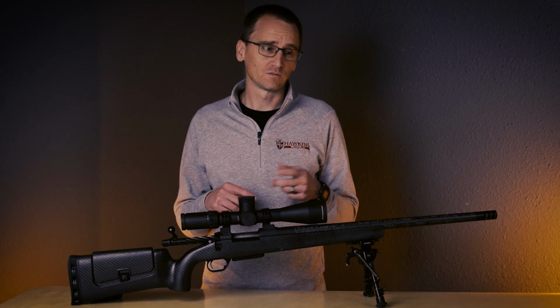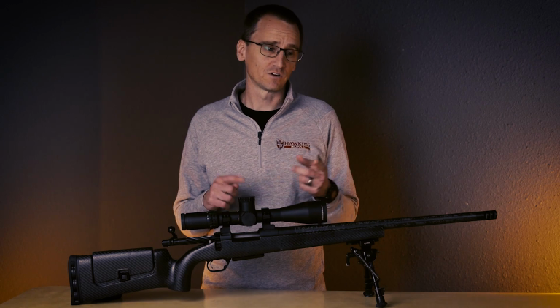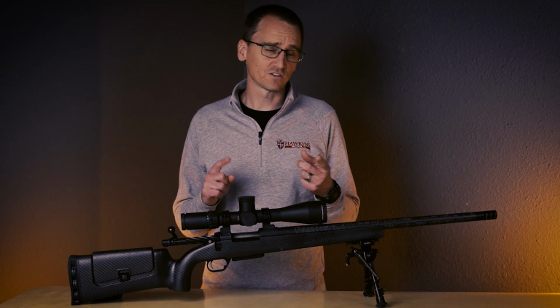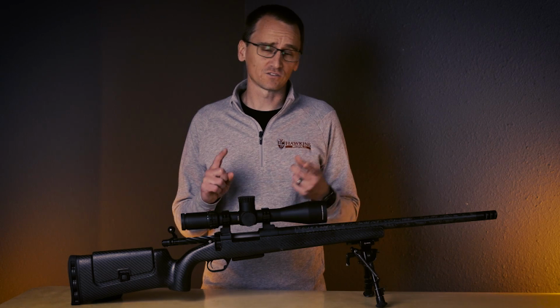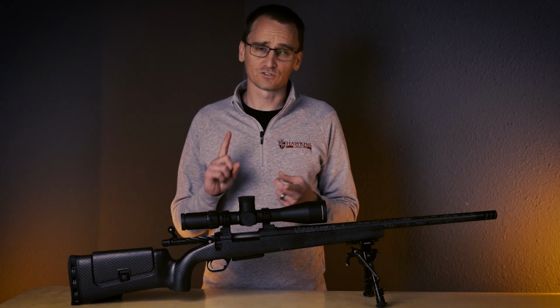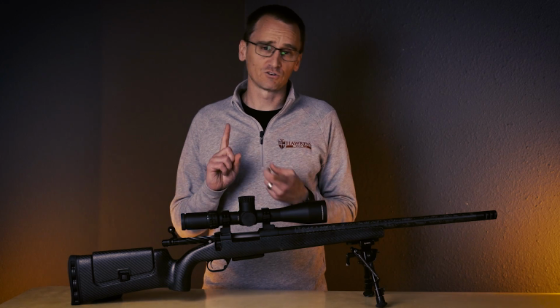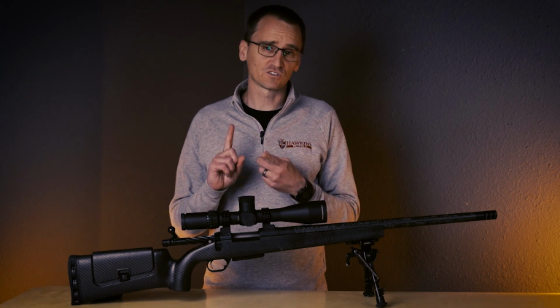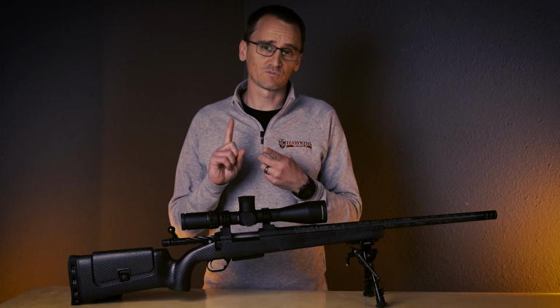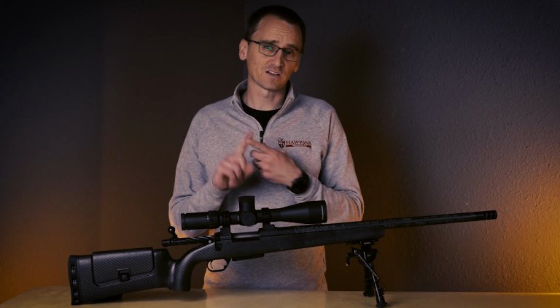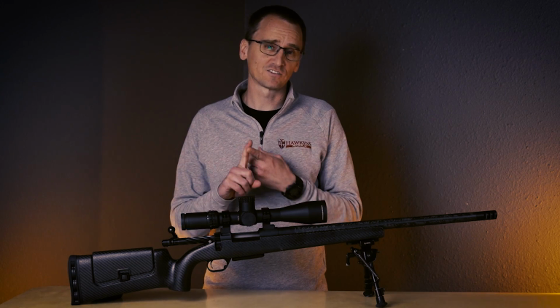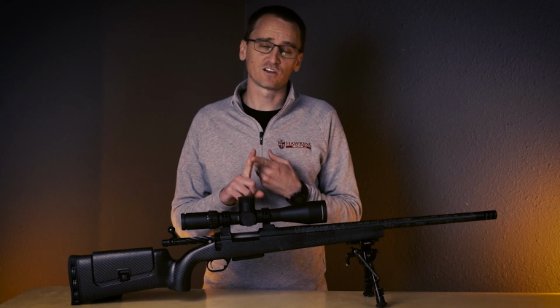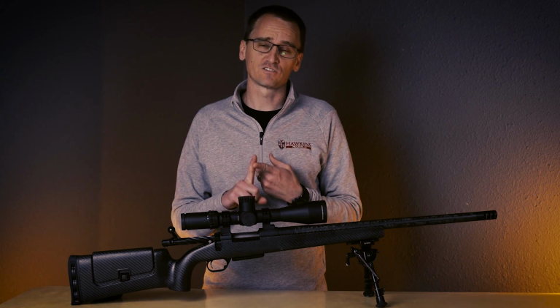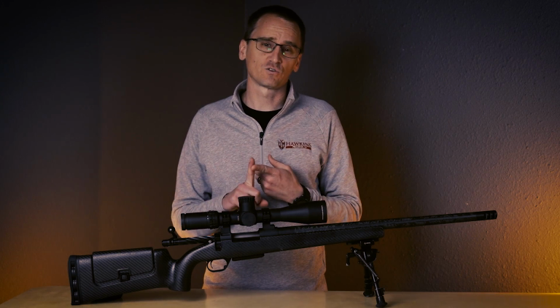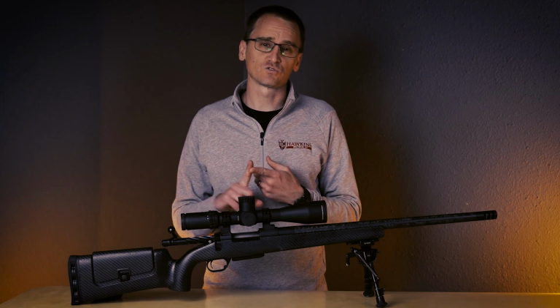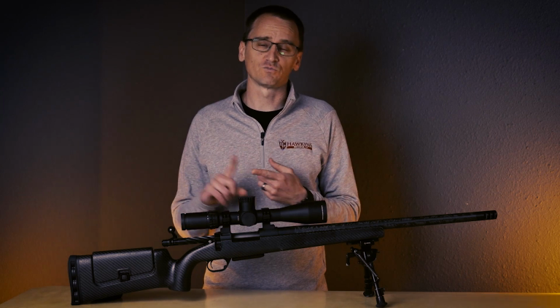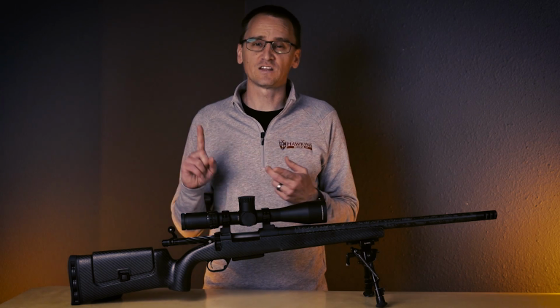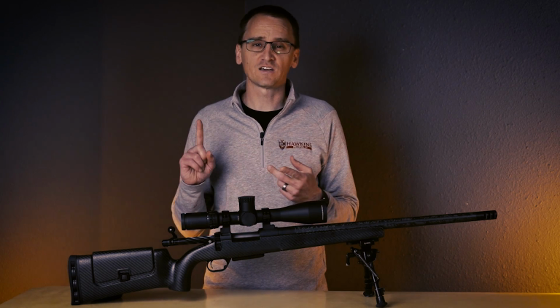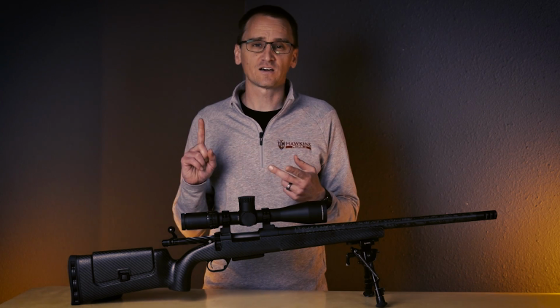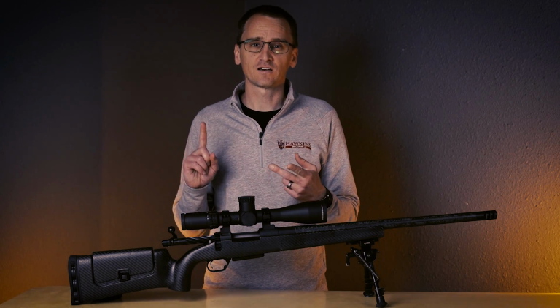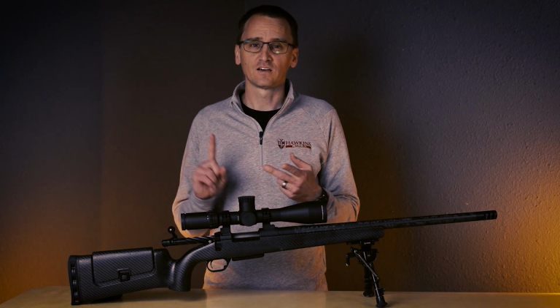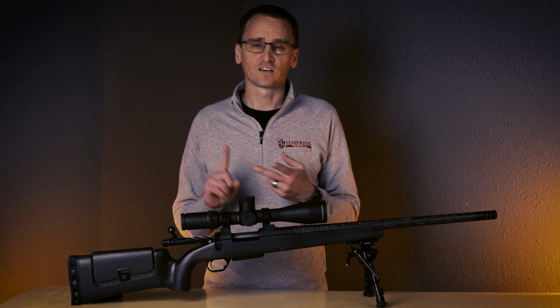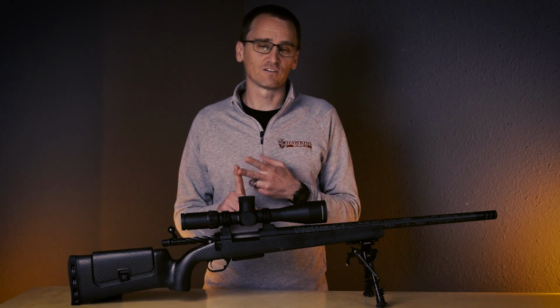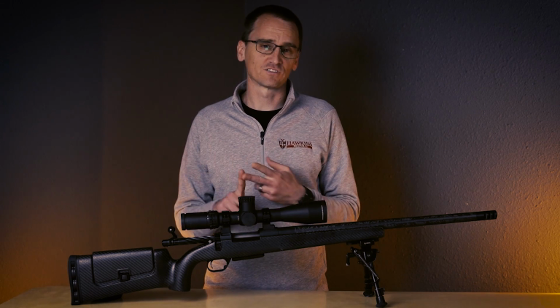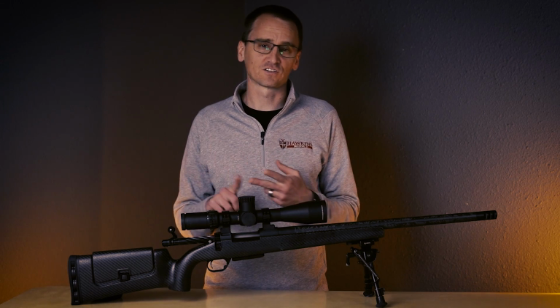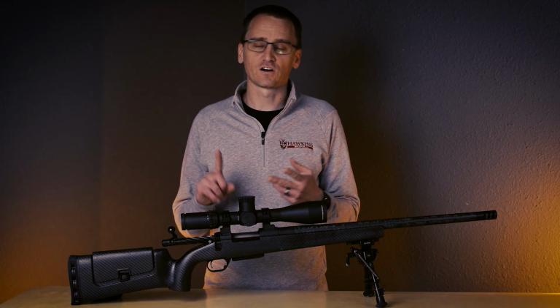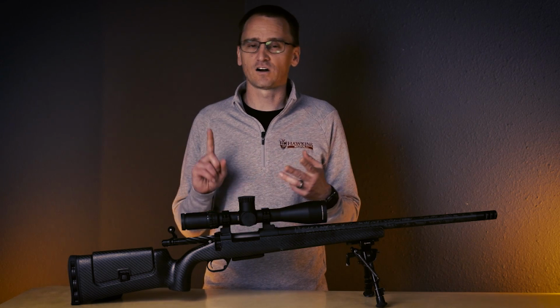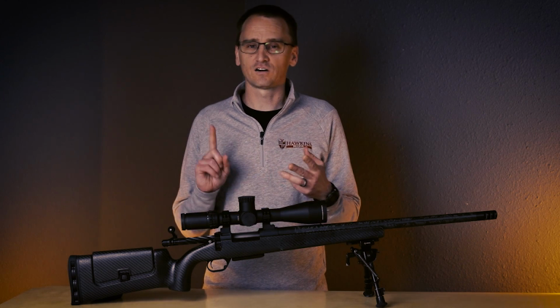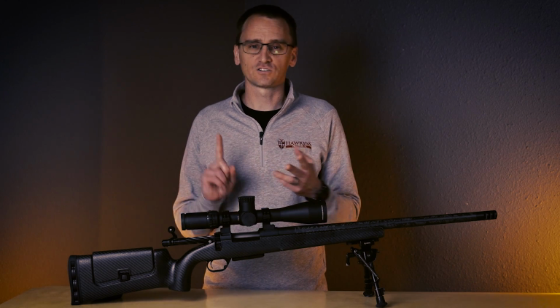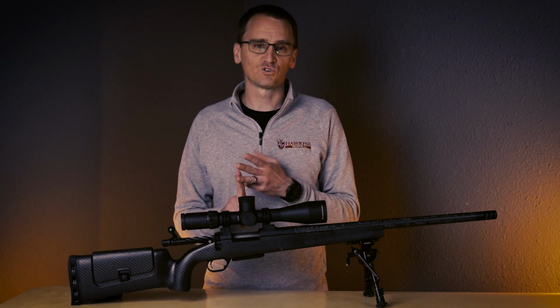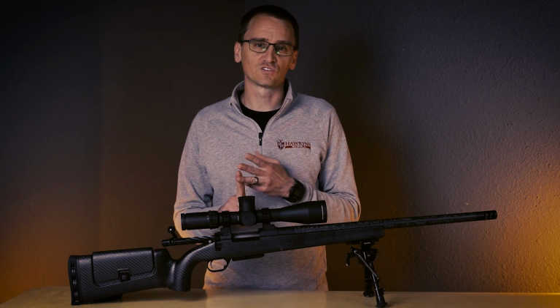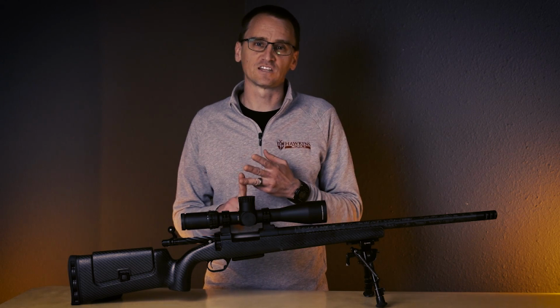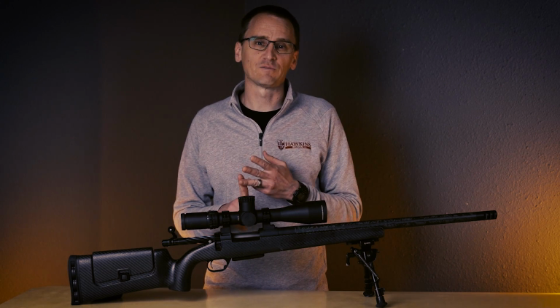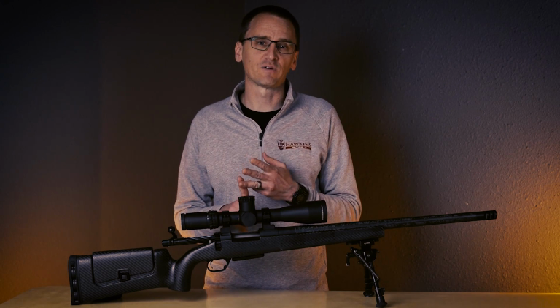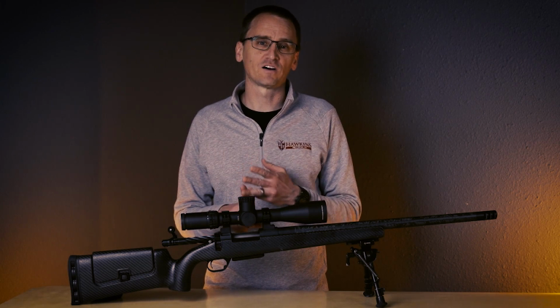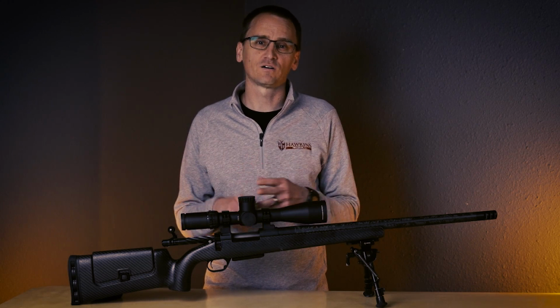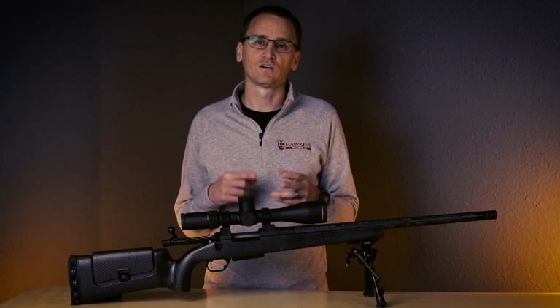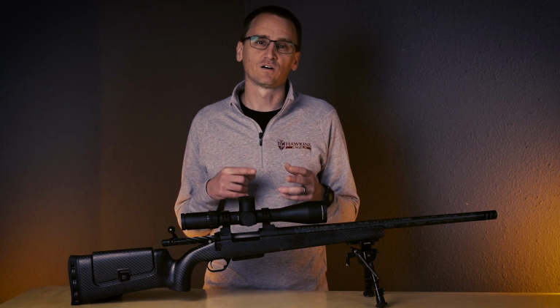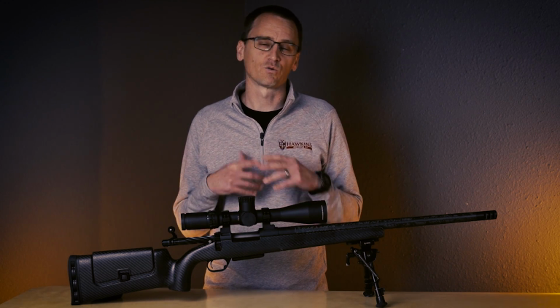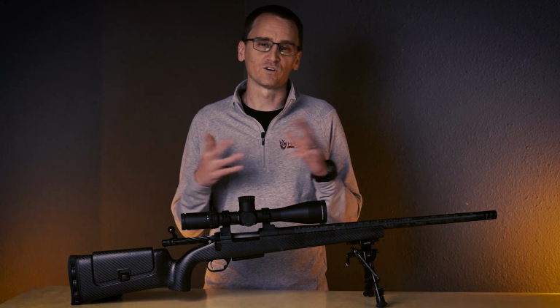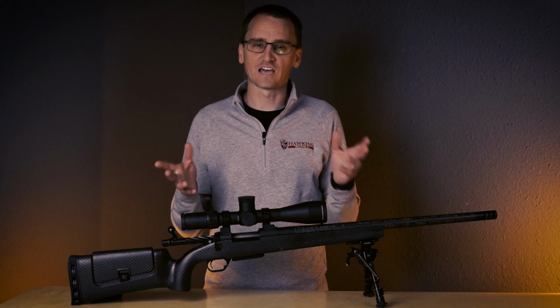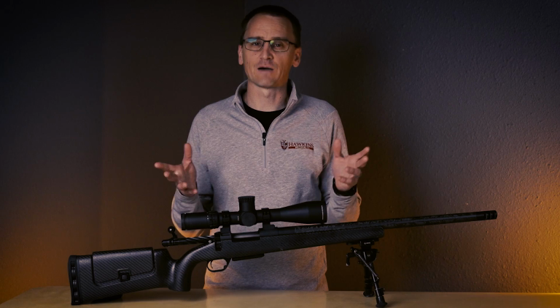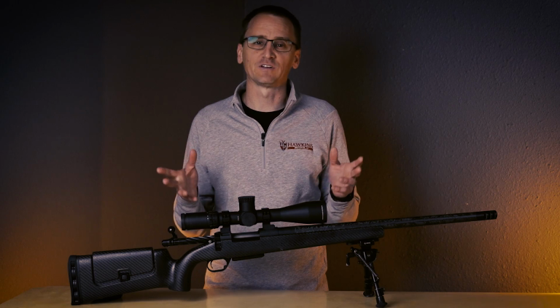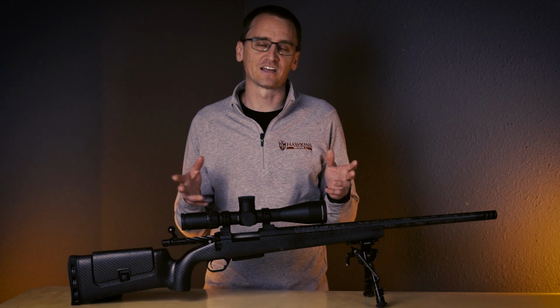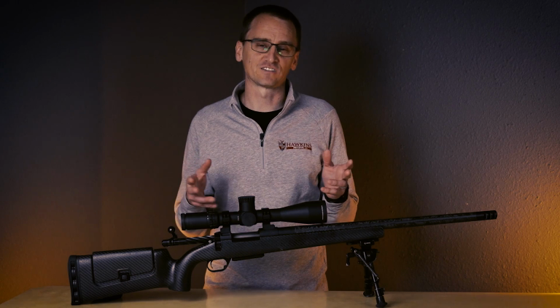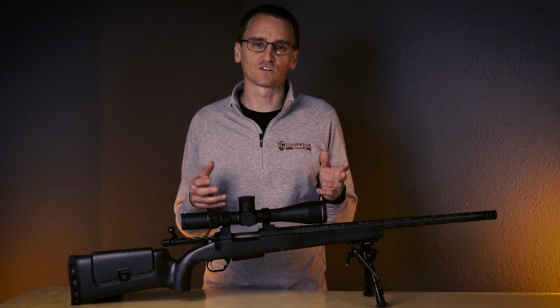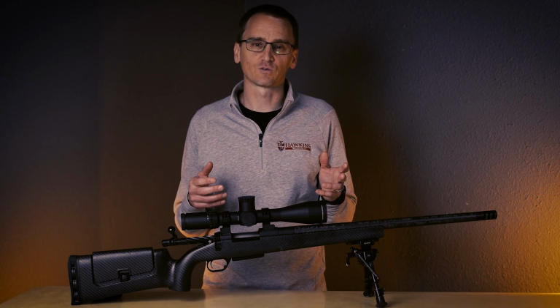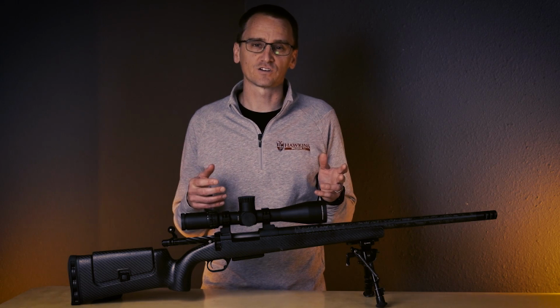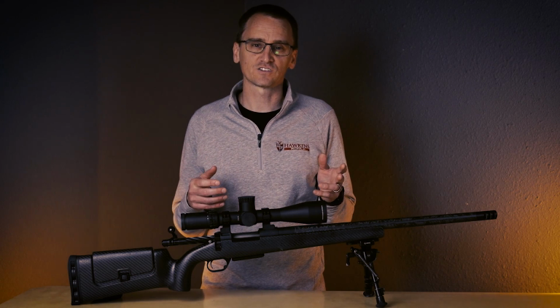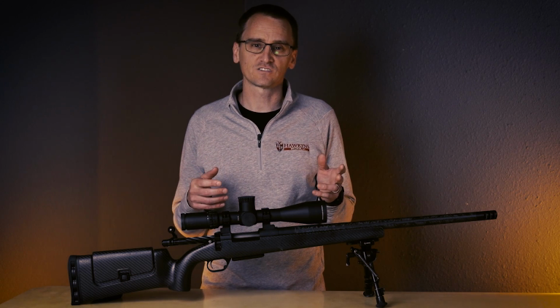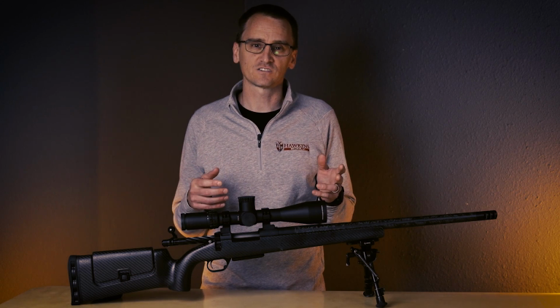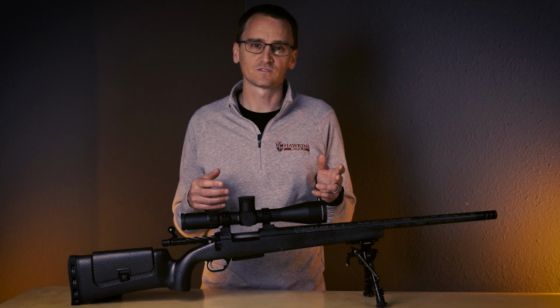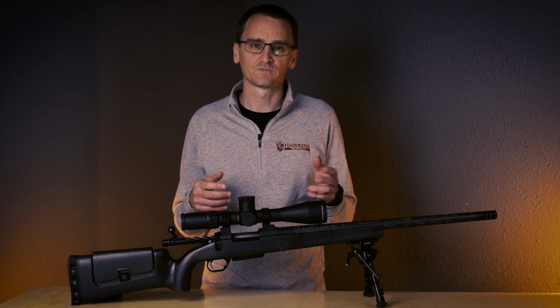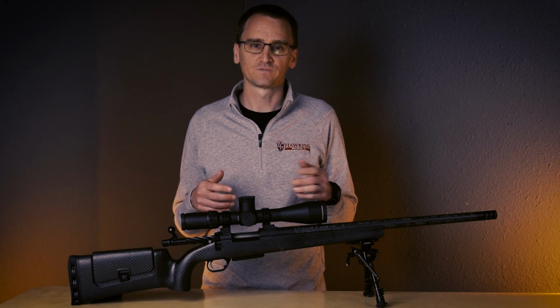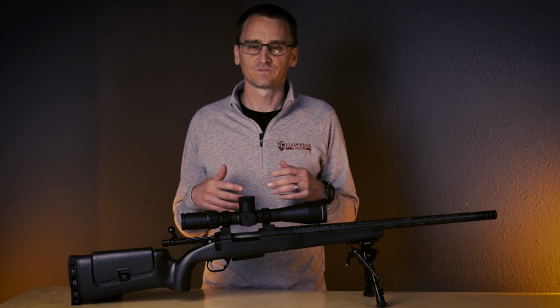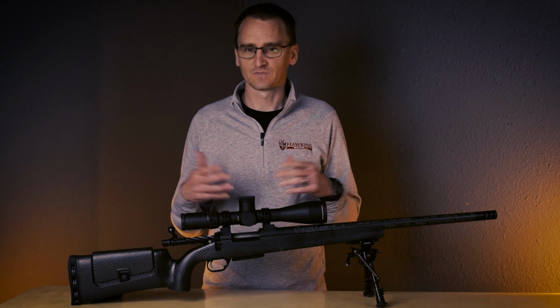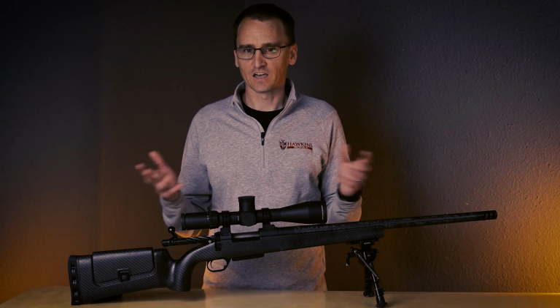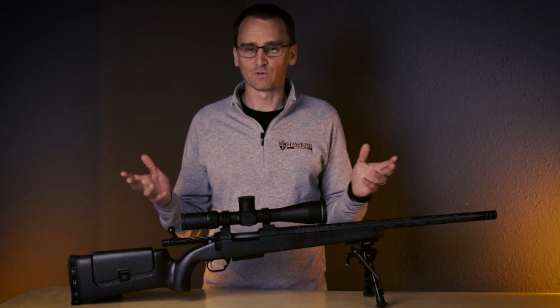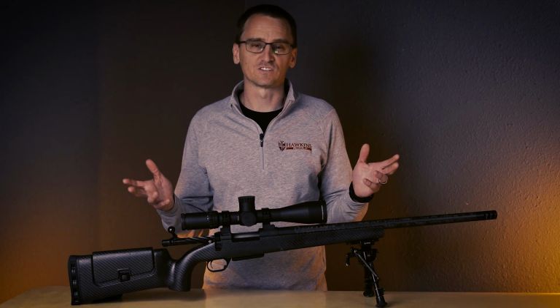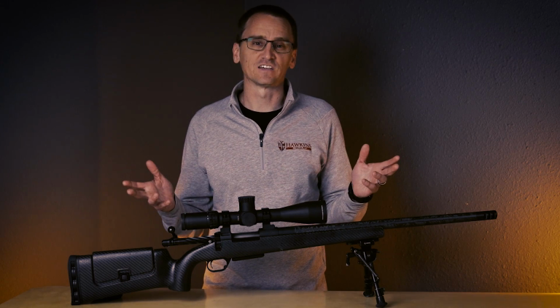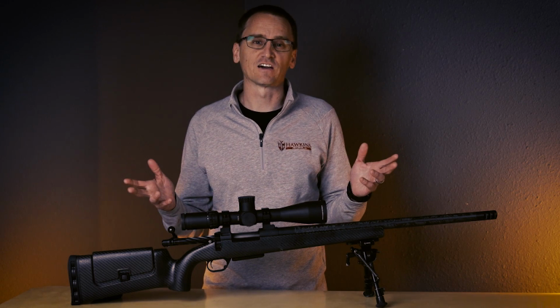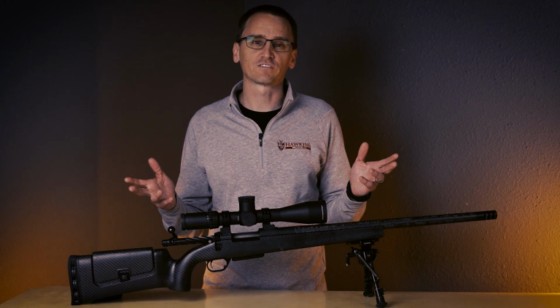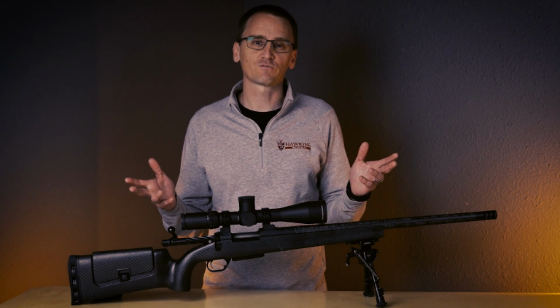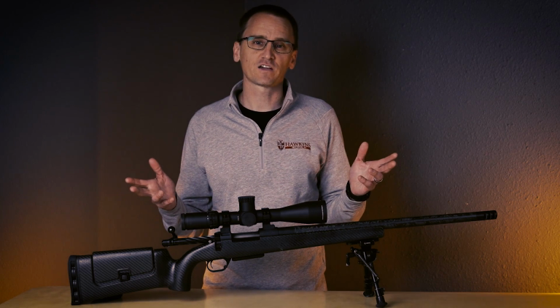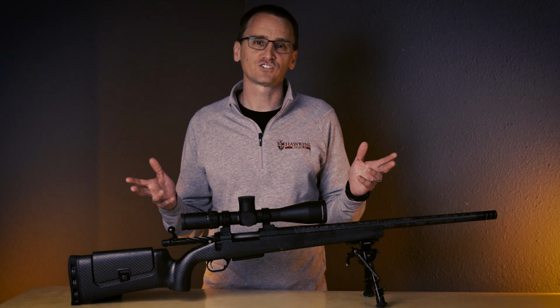Also shoot us a message on social media, give us a call, shoot us an email — we're always happy to answer your questions. We'll see you out at the range.